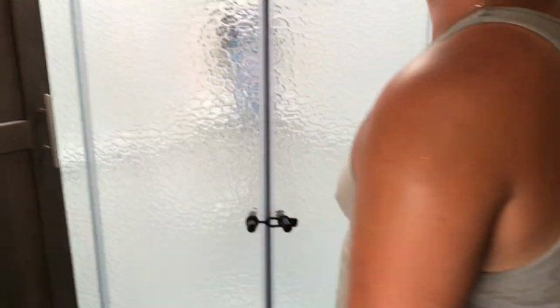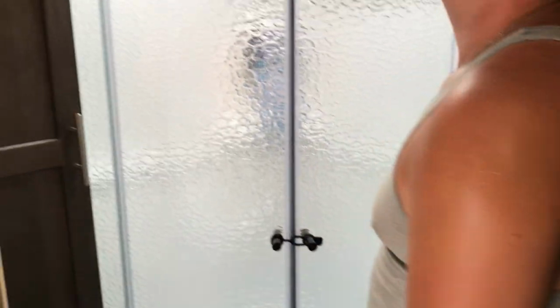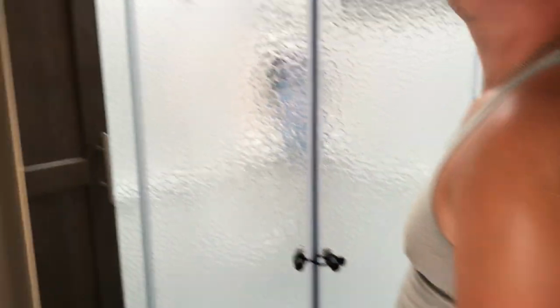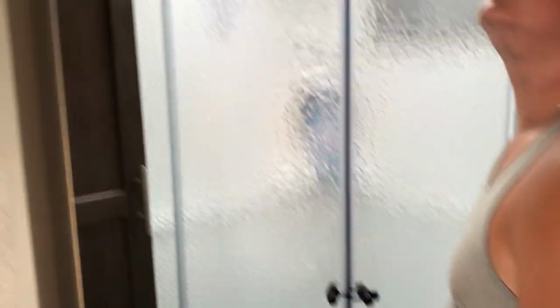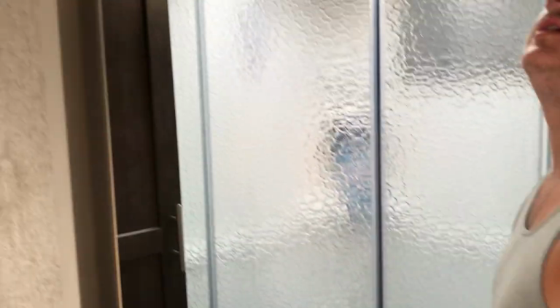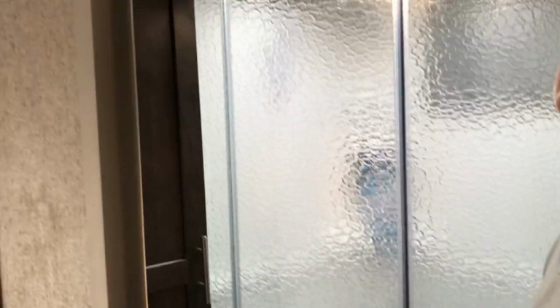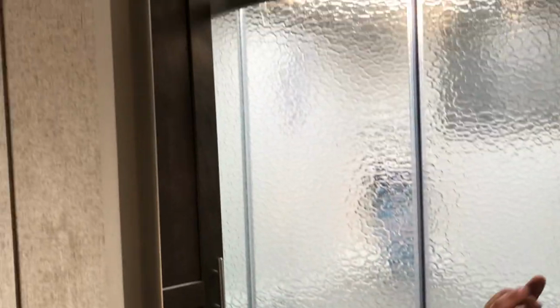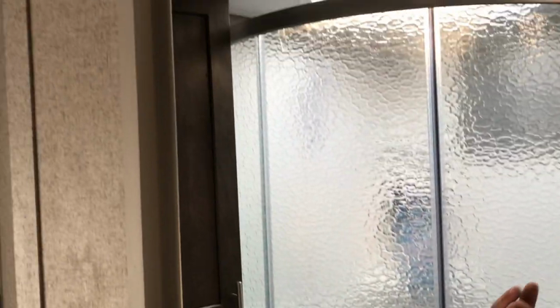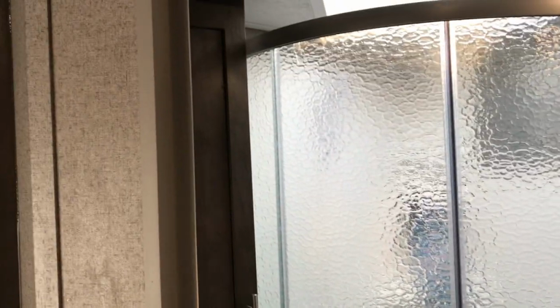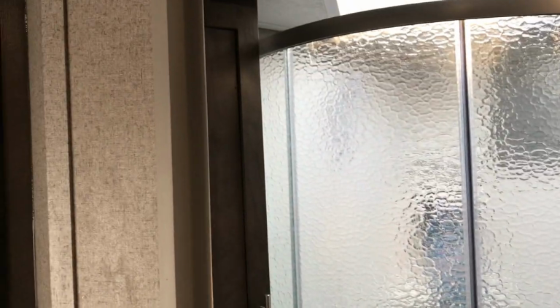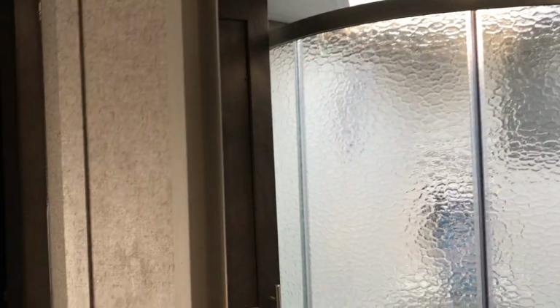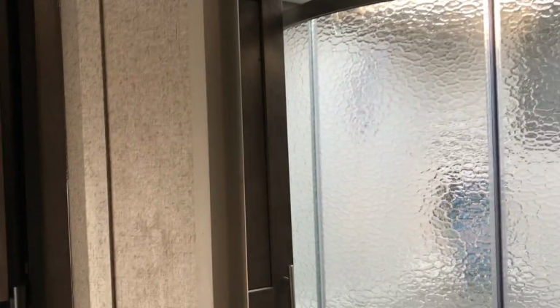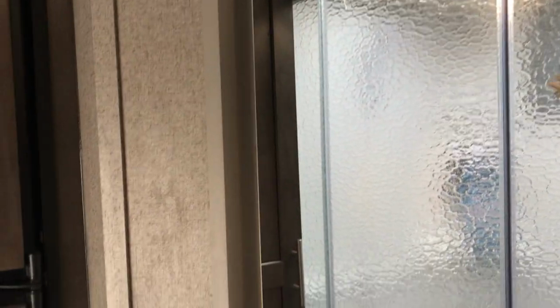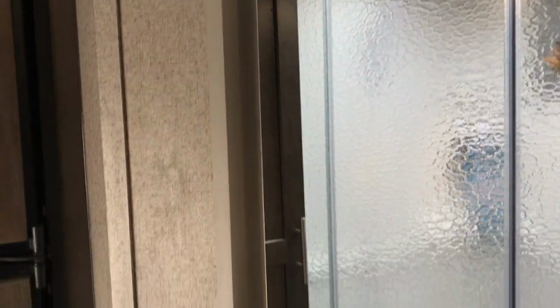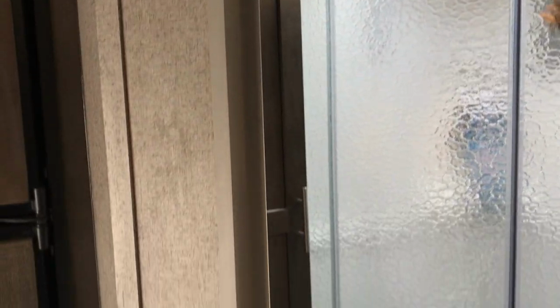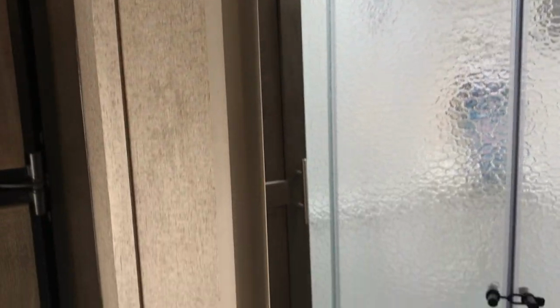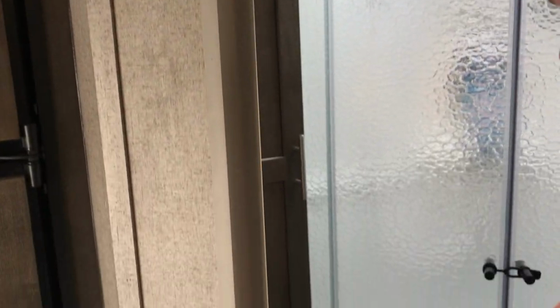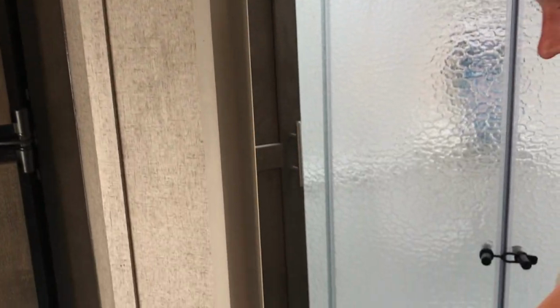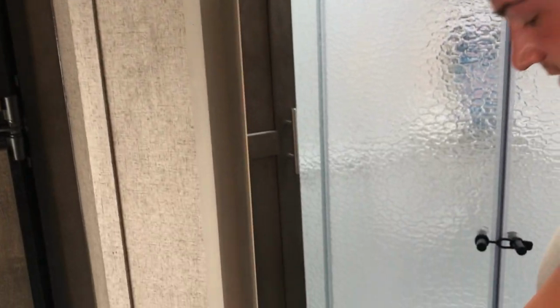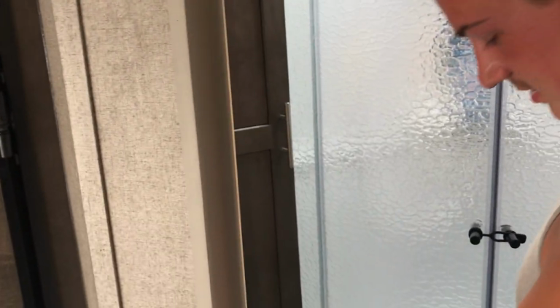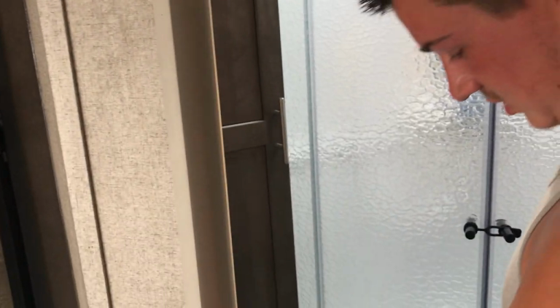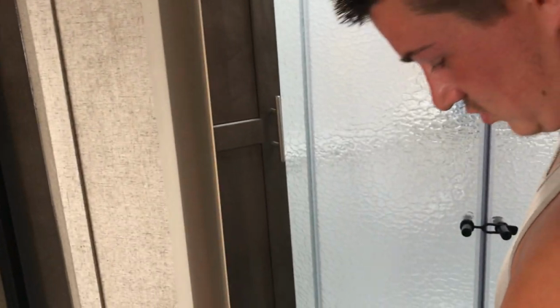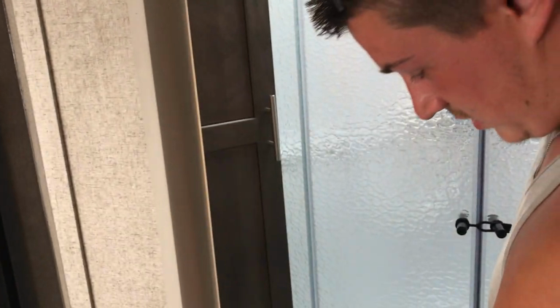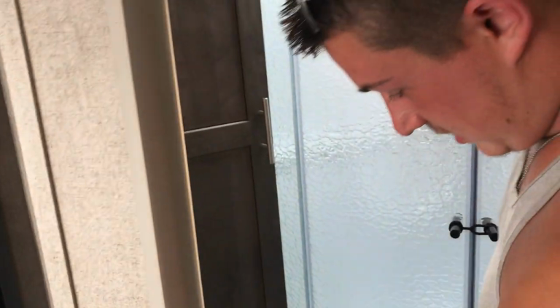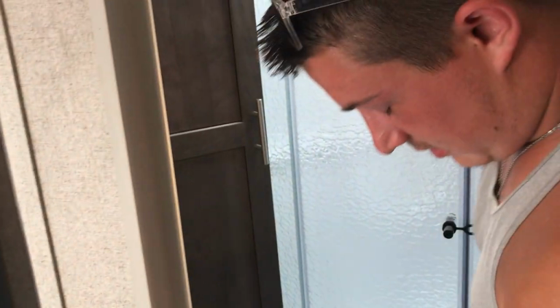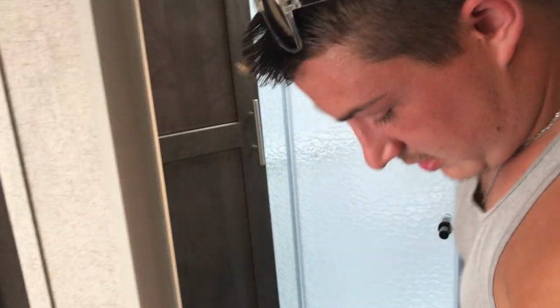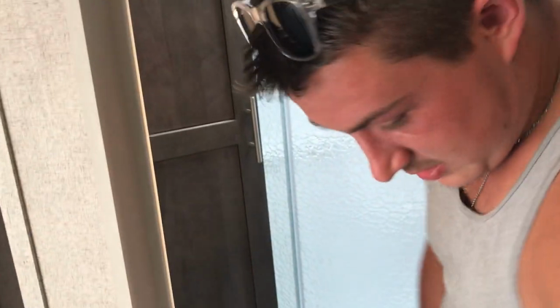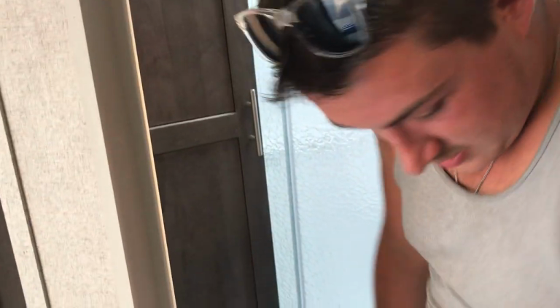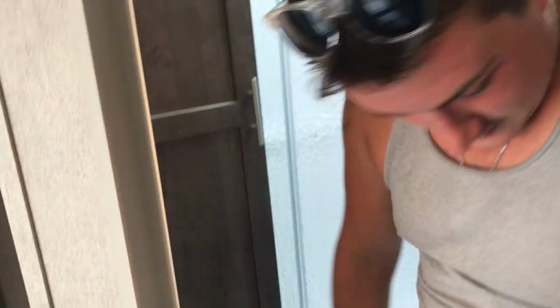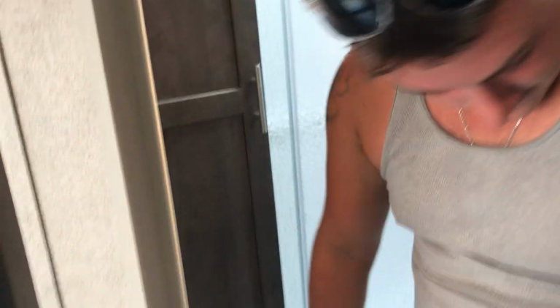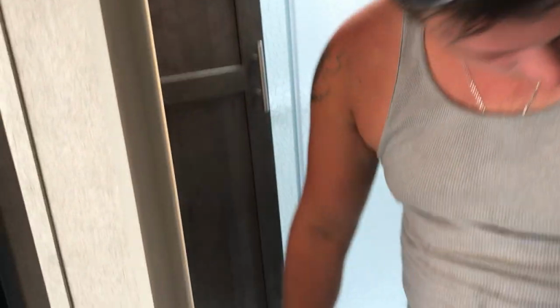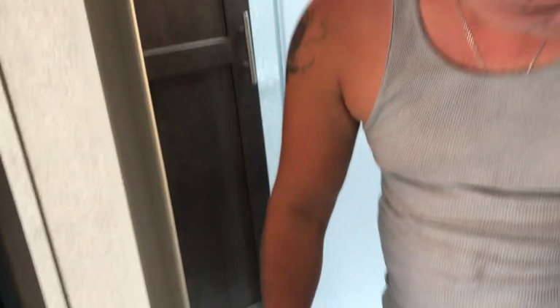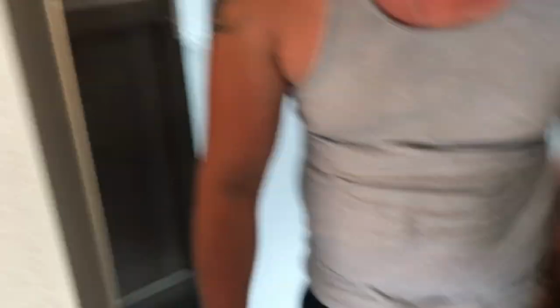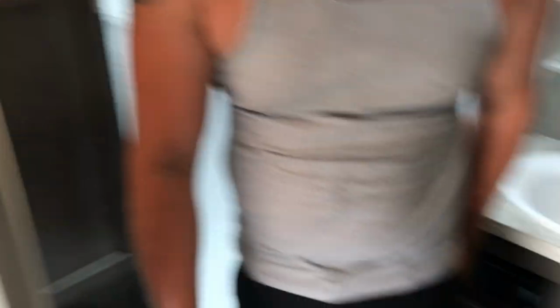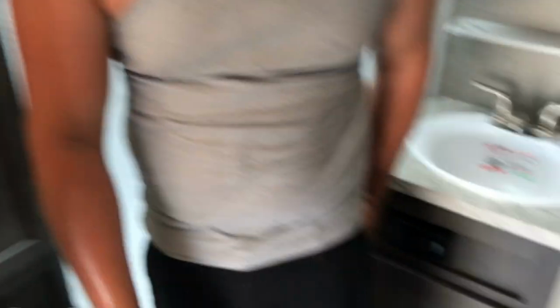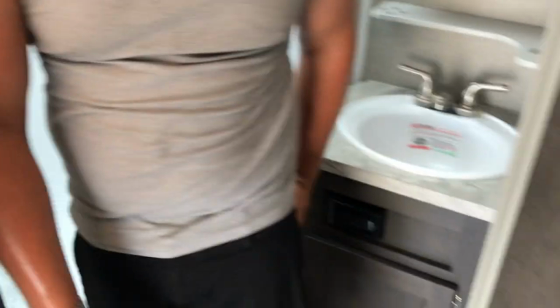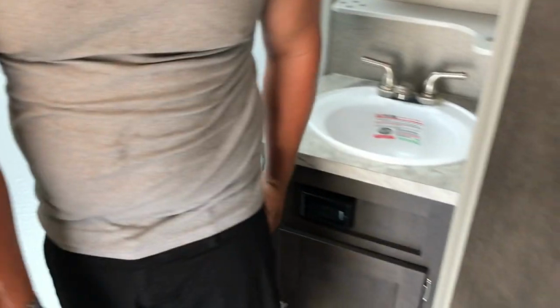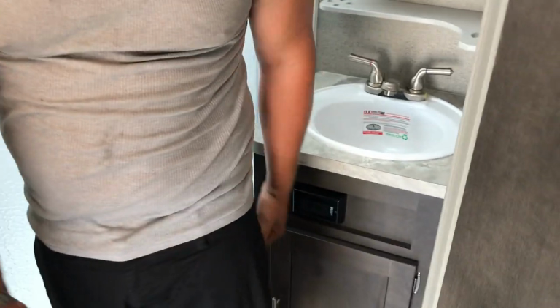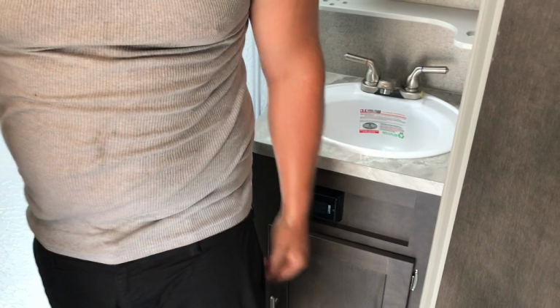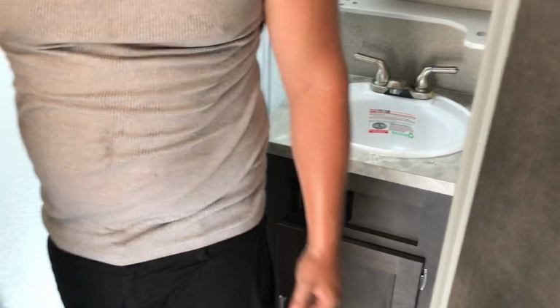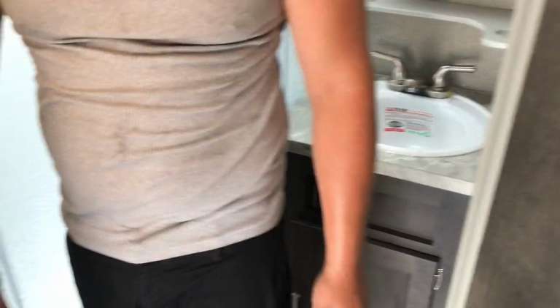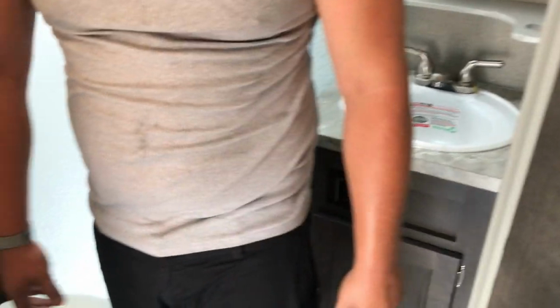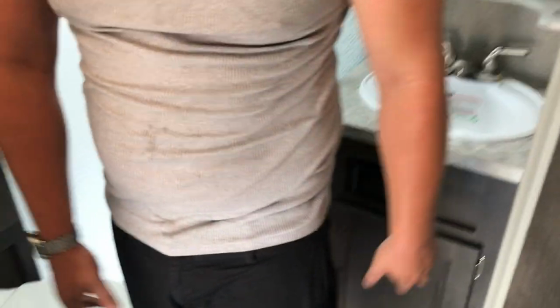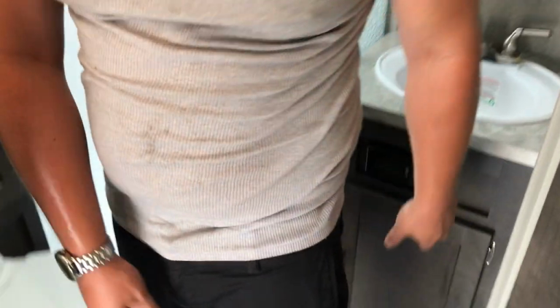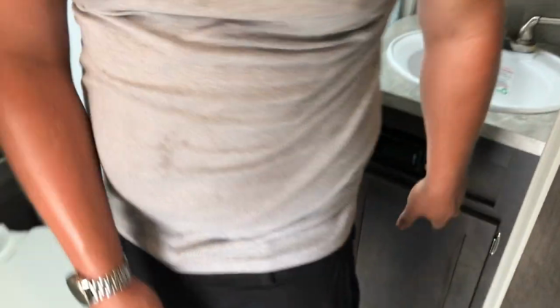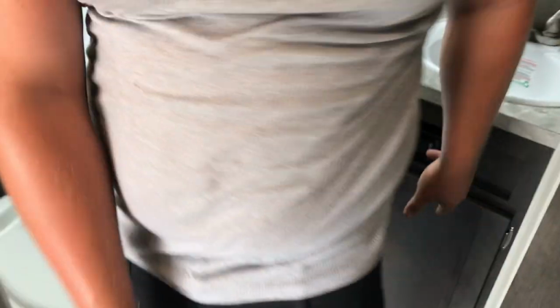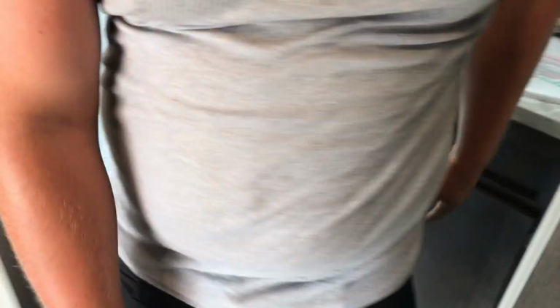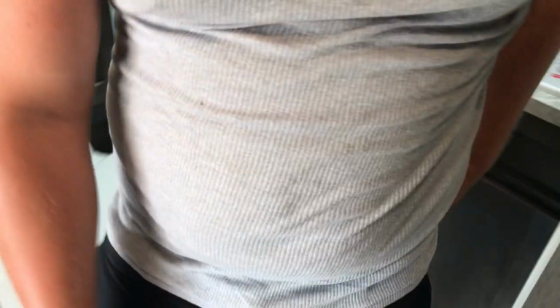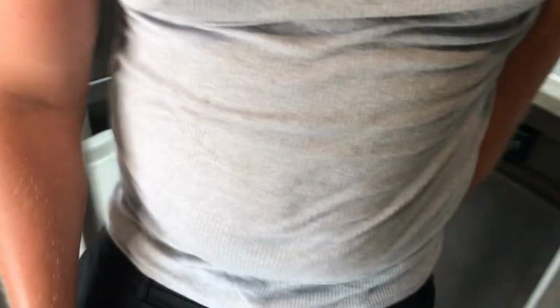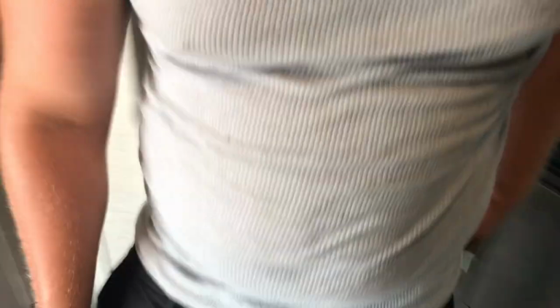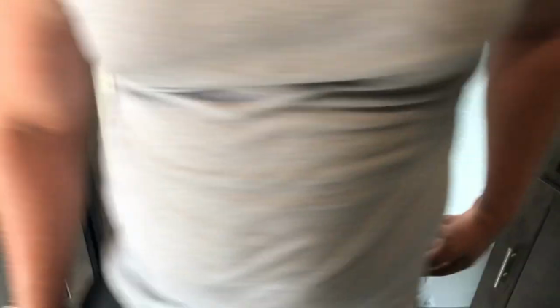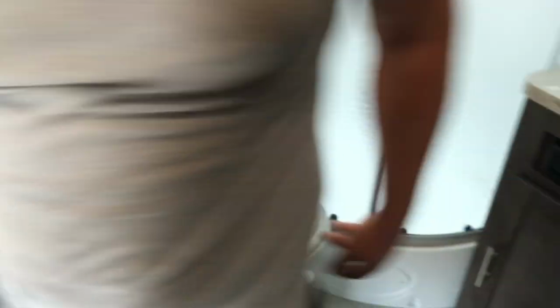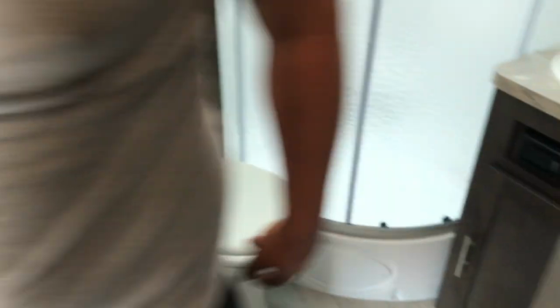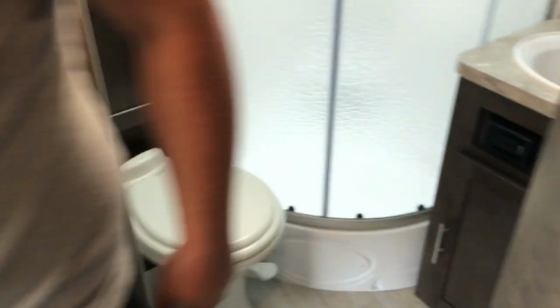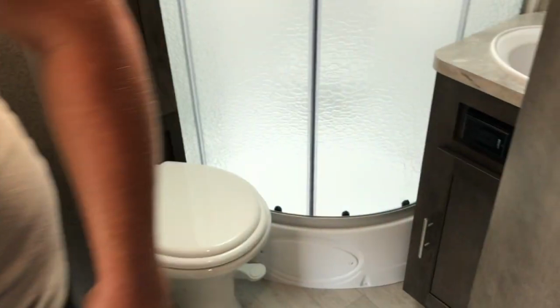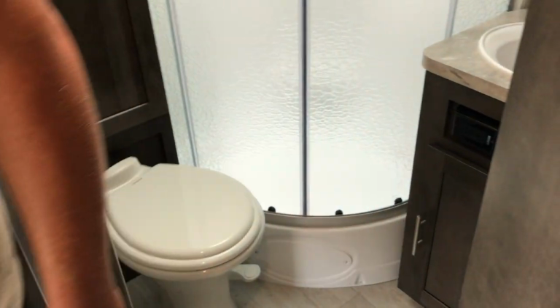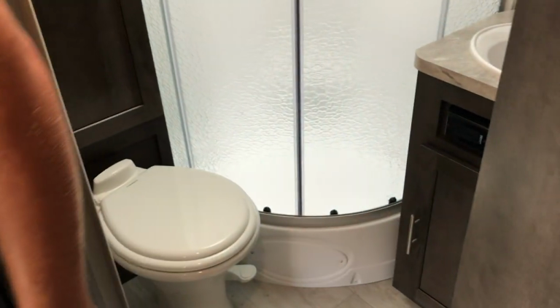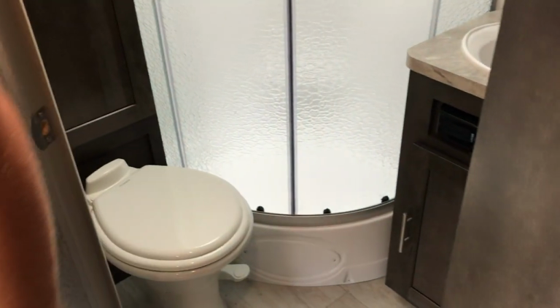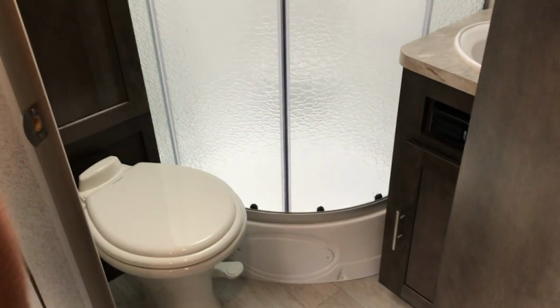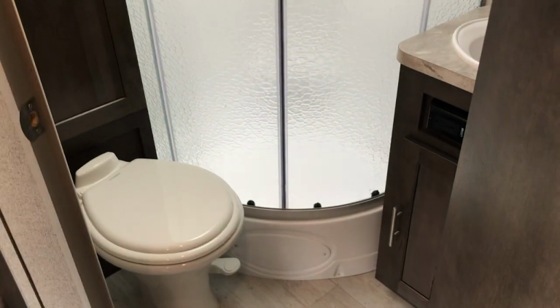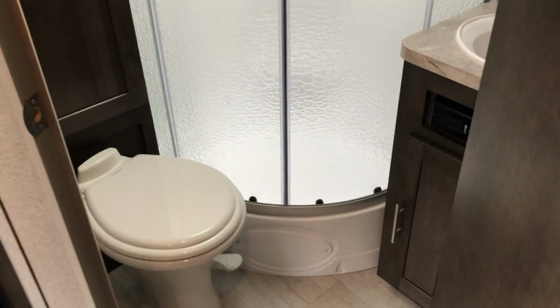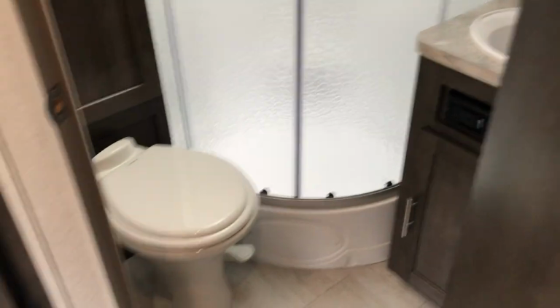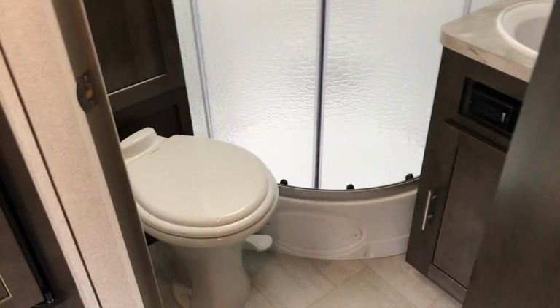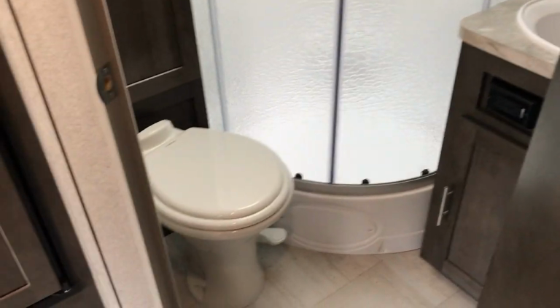There's a little skylight in the shower, as well as a cabinet underneath the sink.